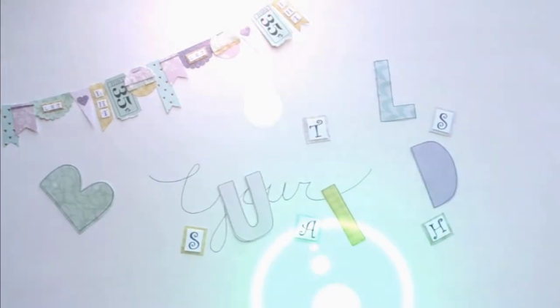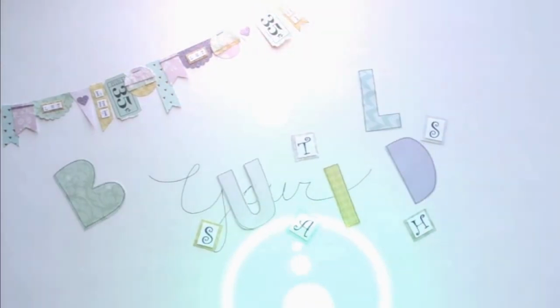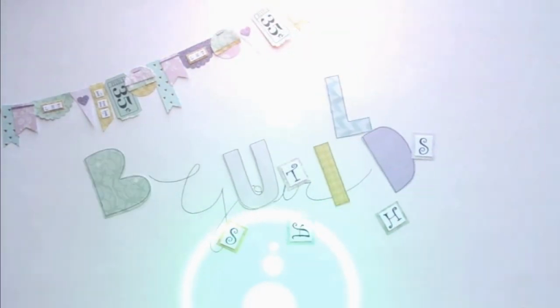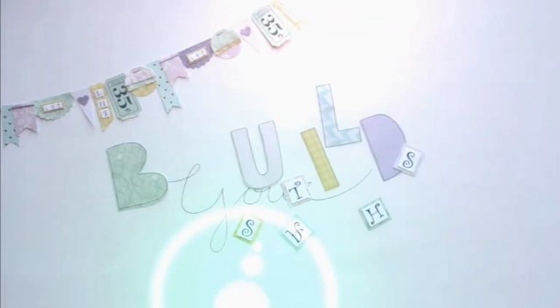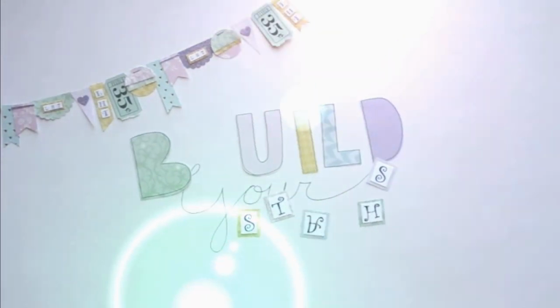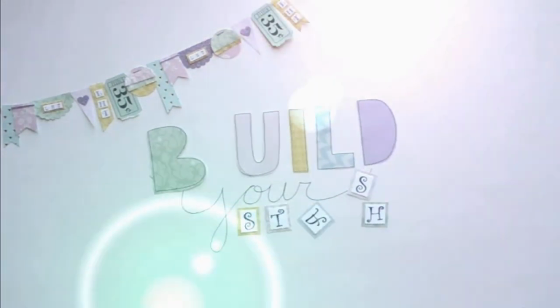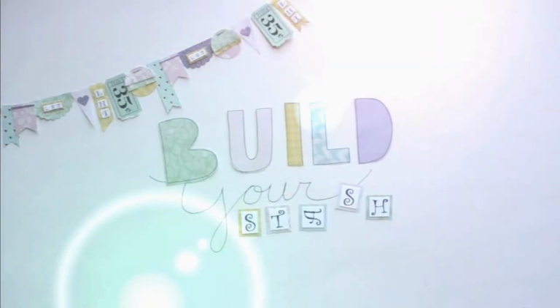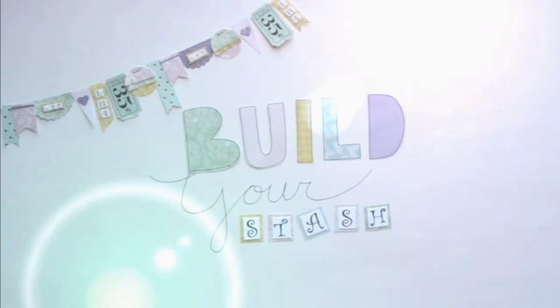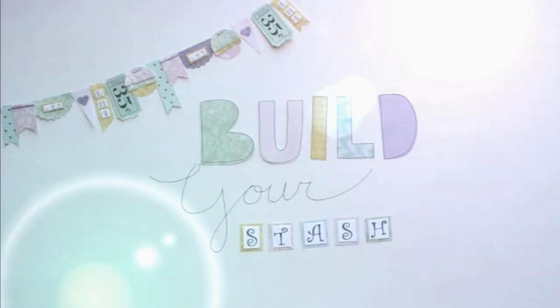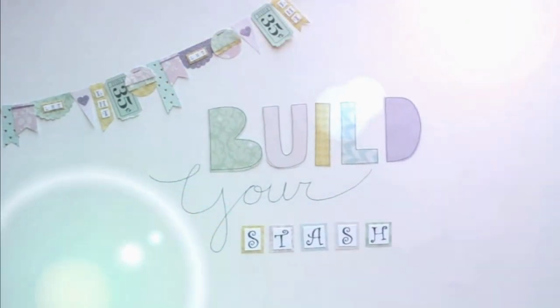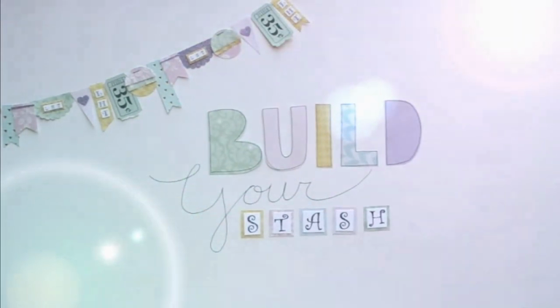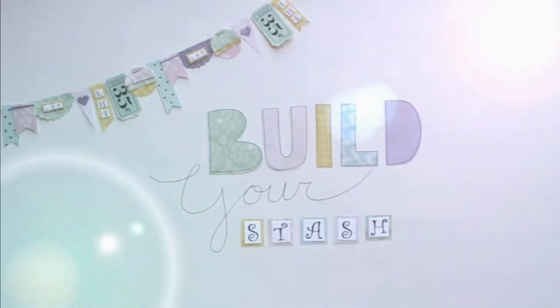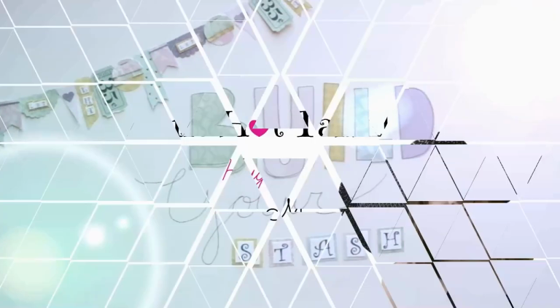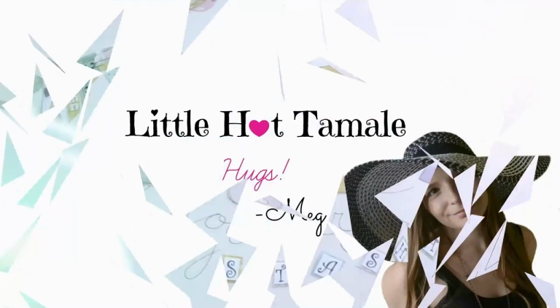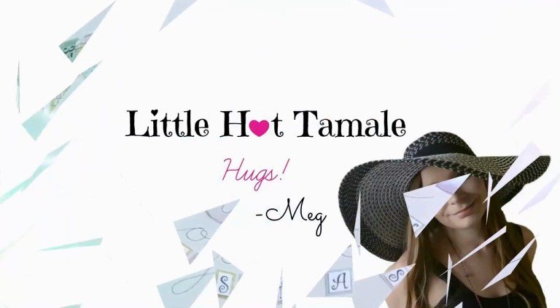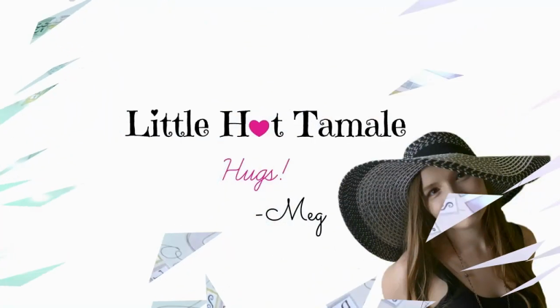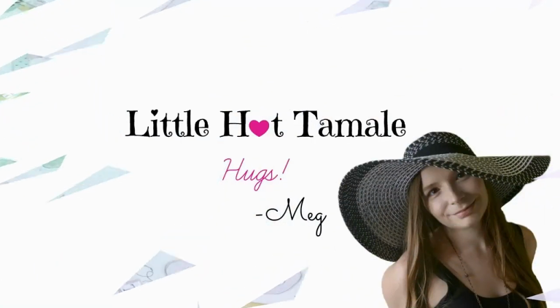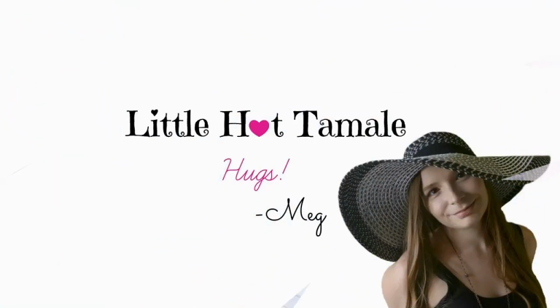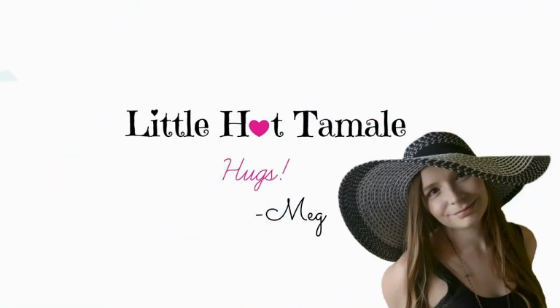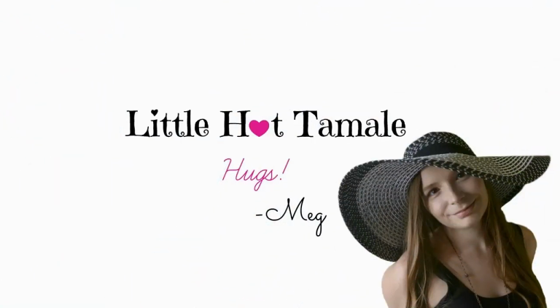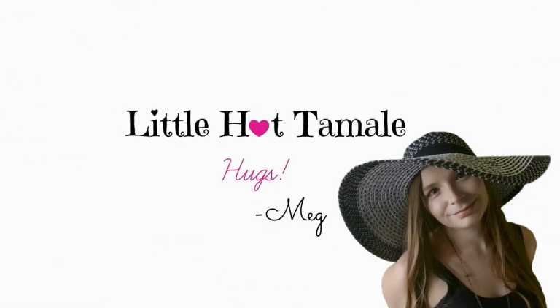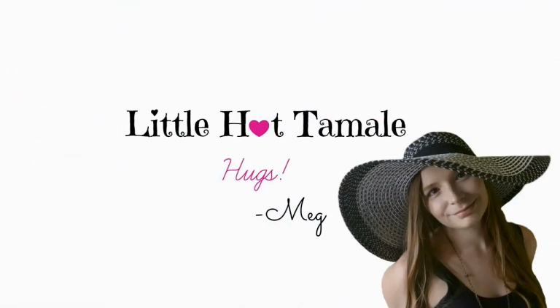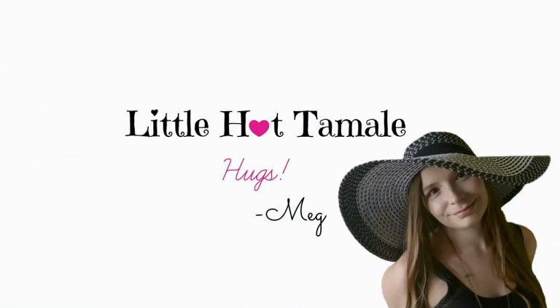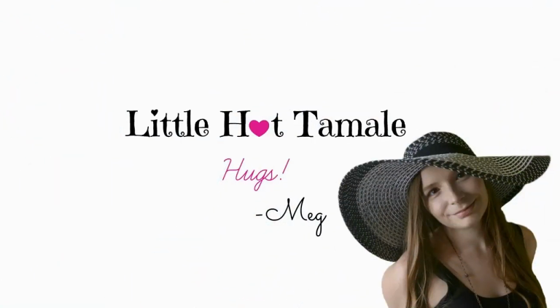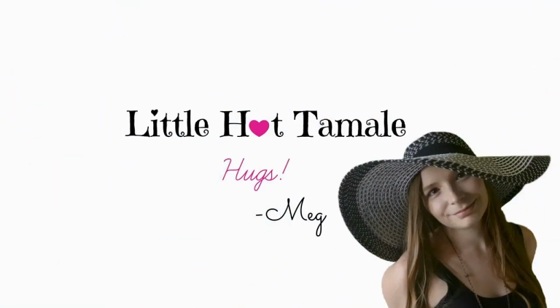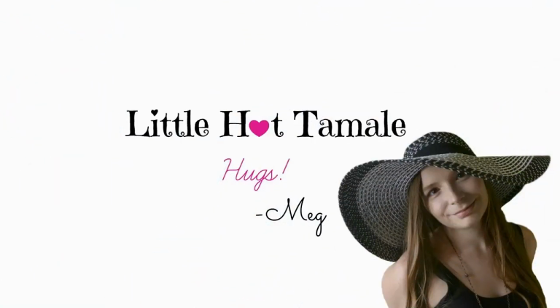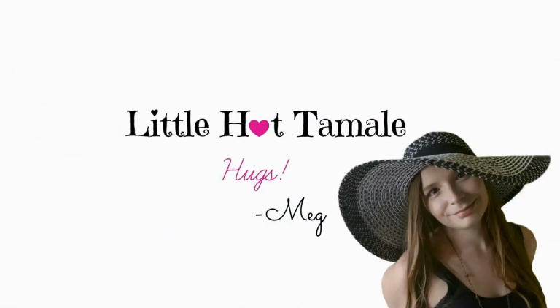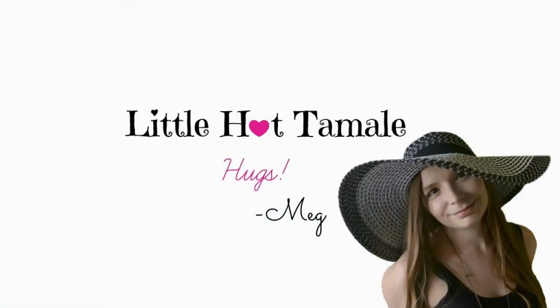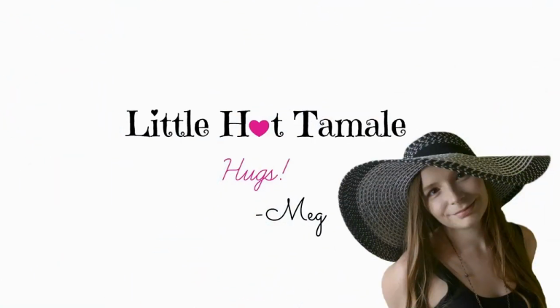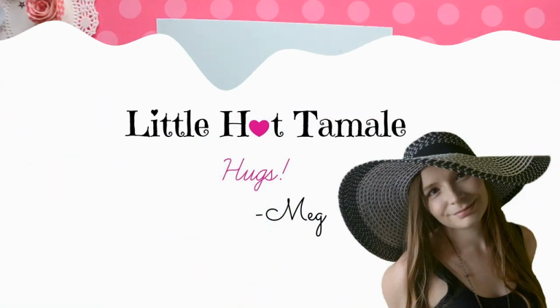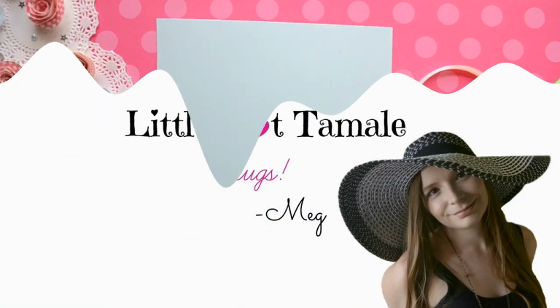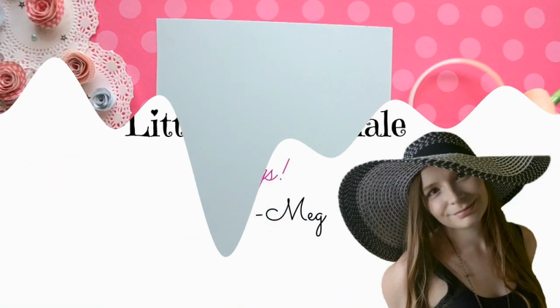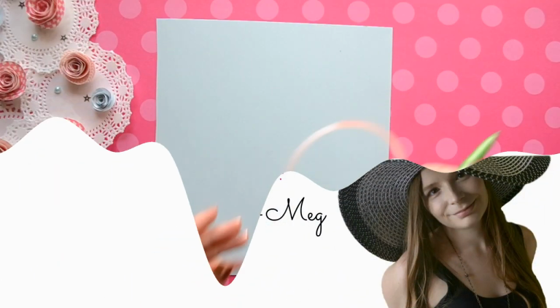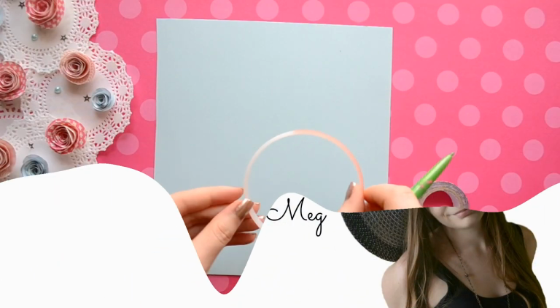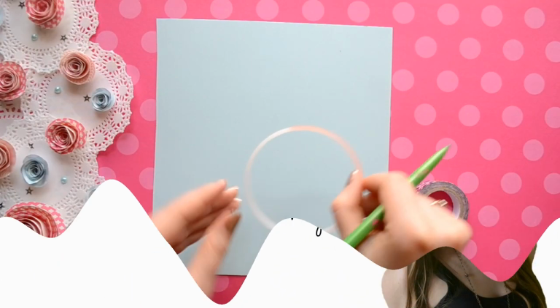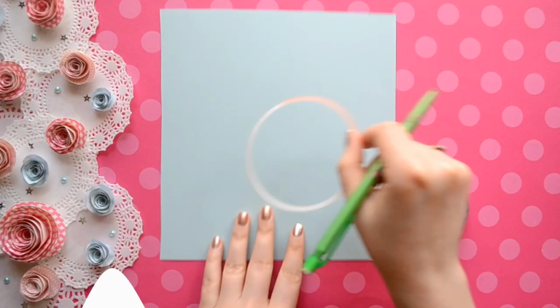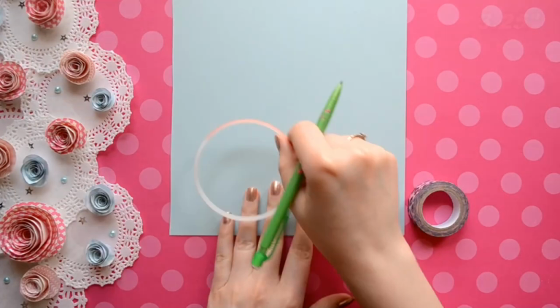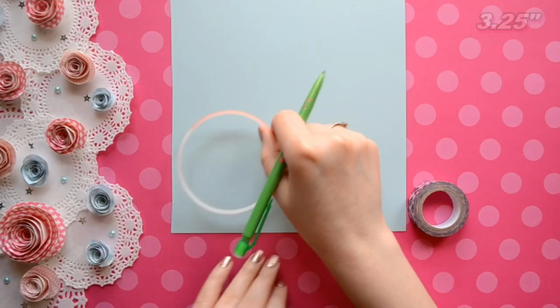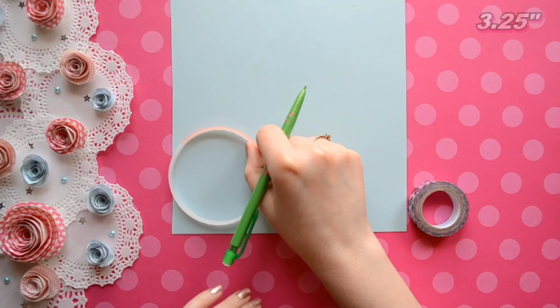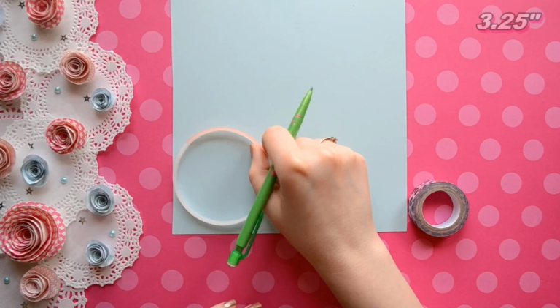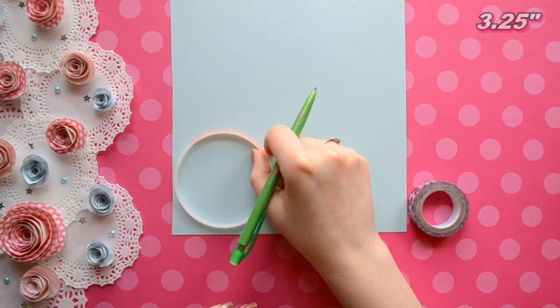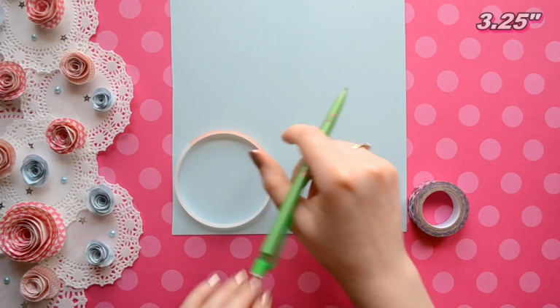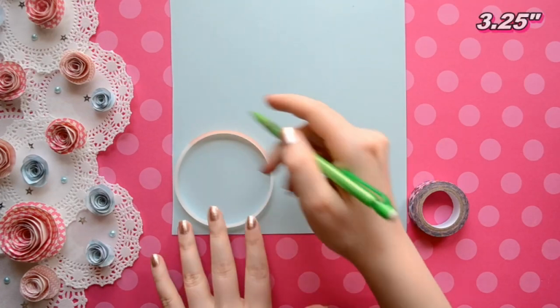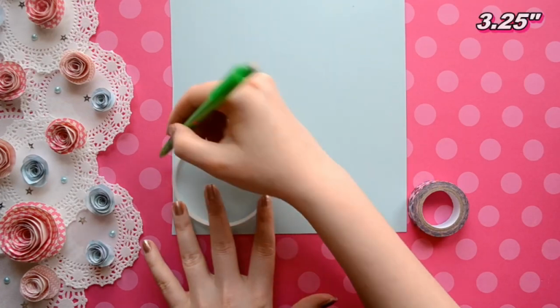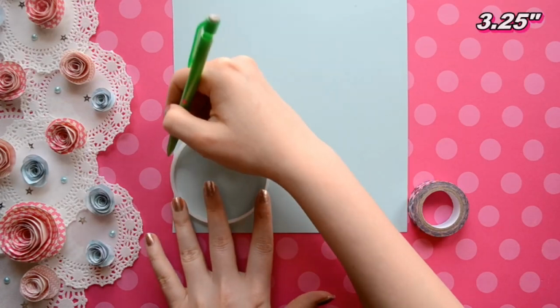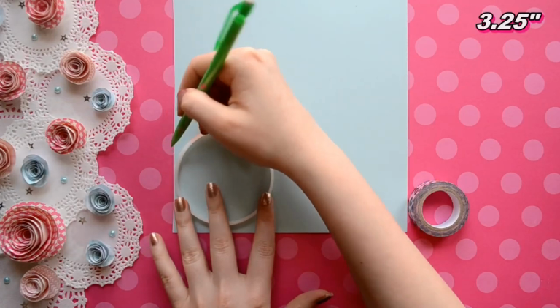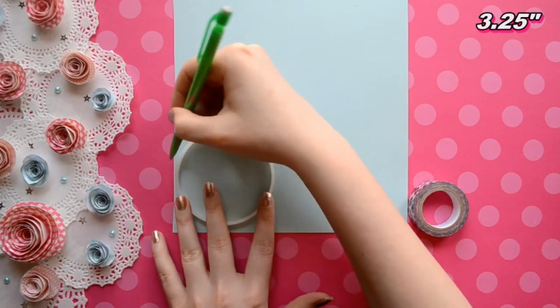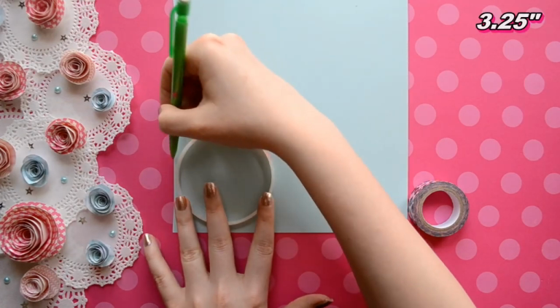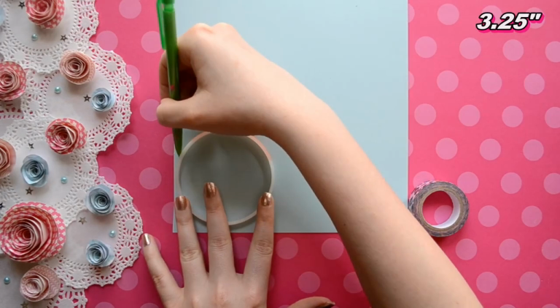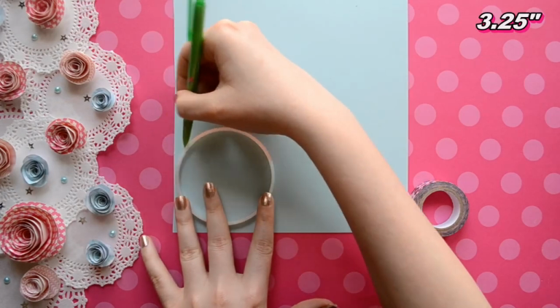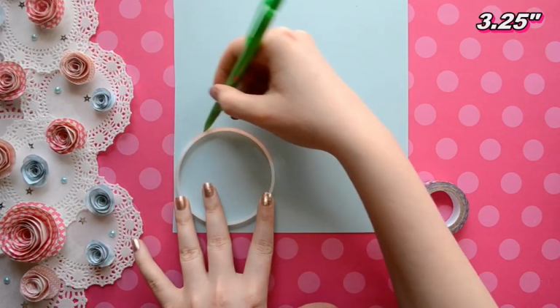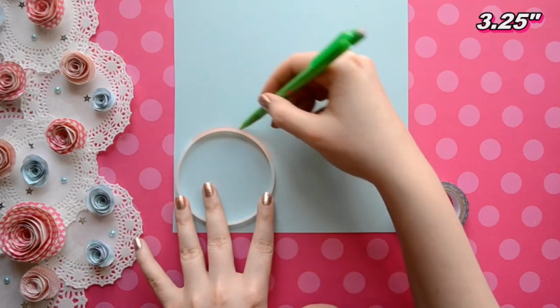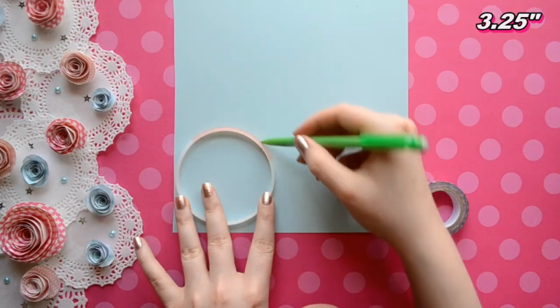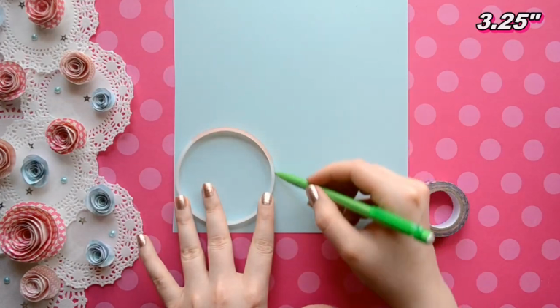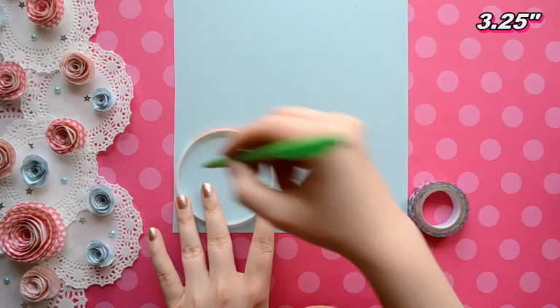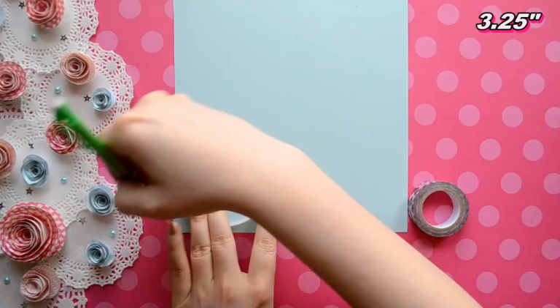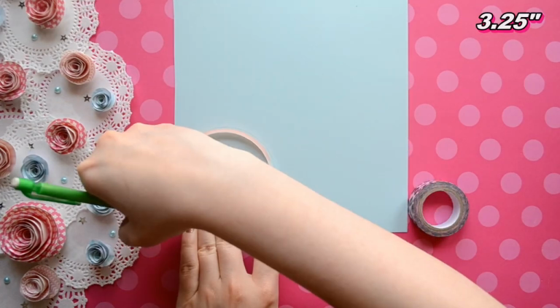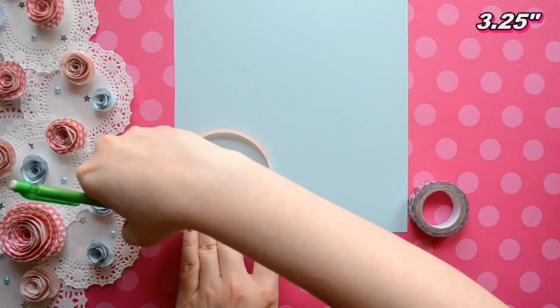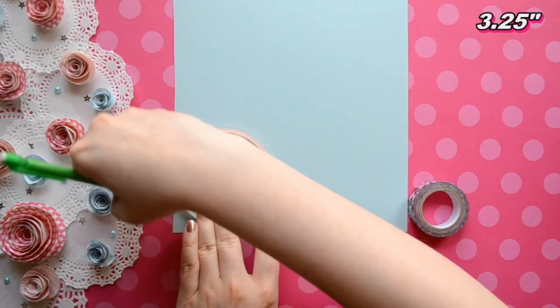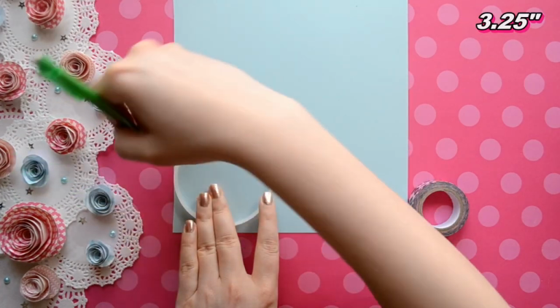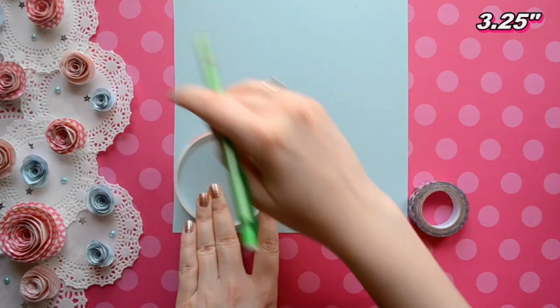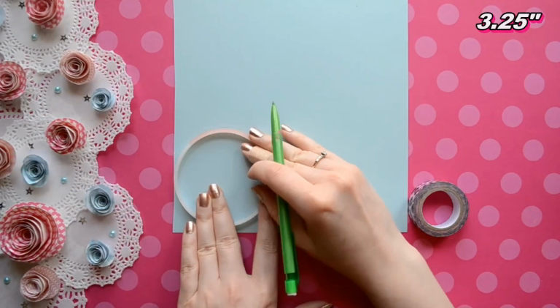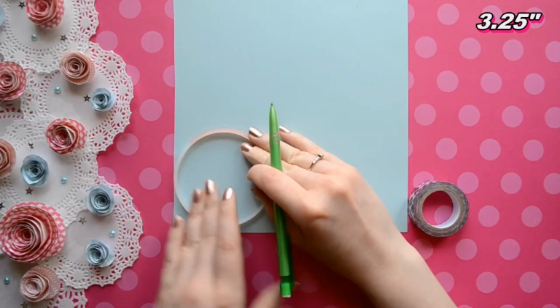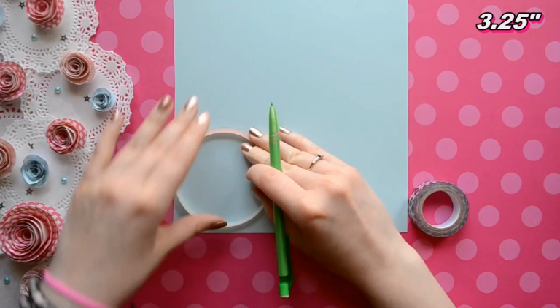Hello lovelies! This is Megan from Little Hot Tamale and today we're making spiral flowers out of paper.